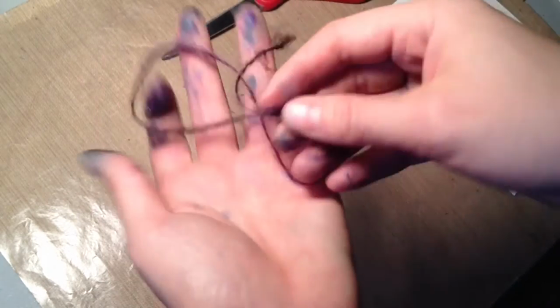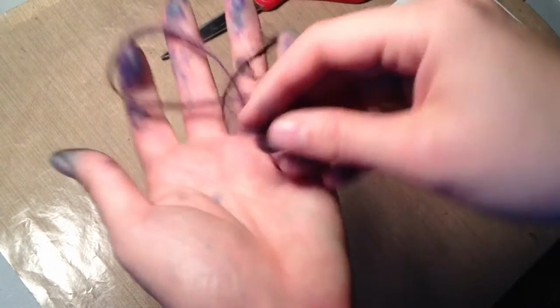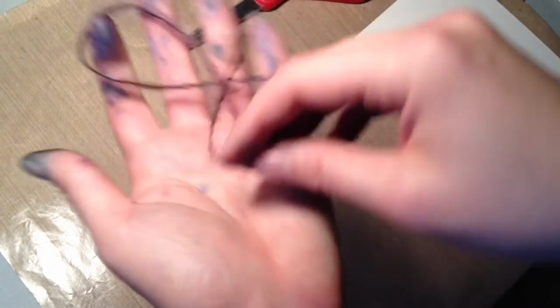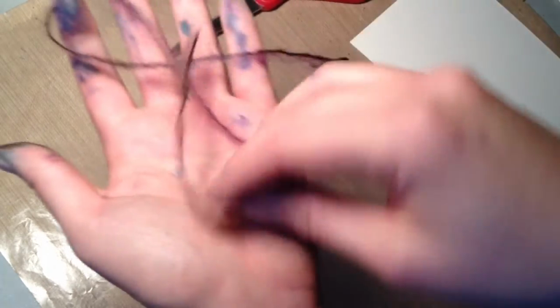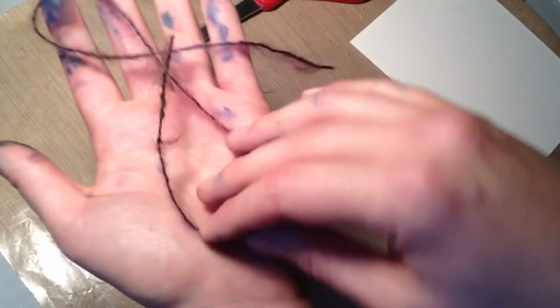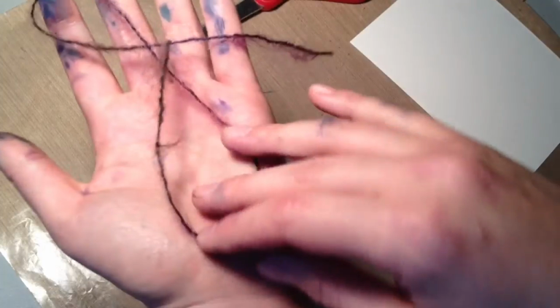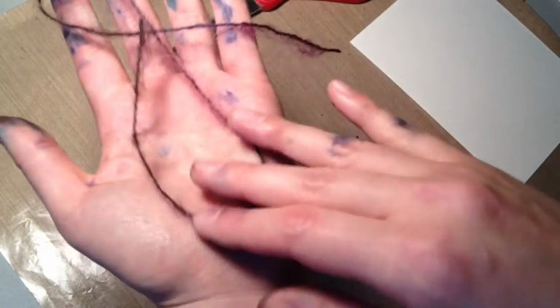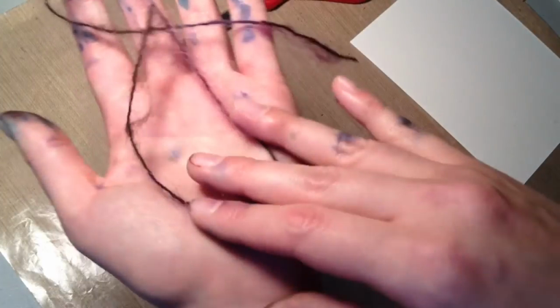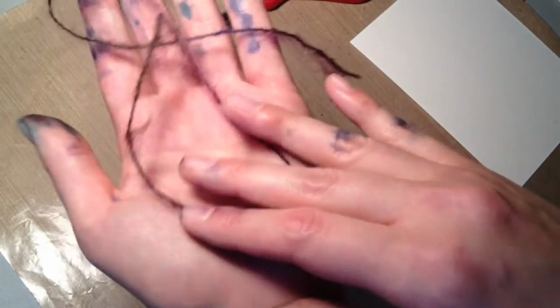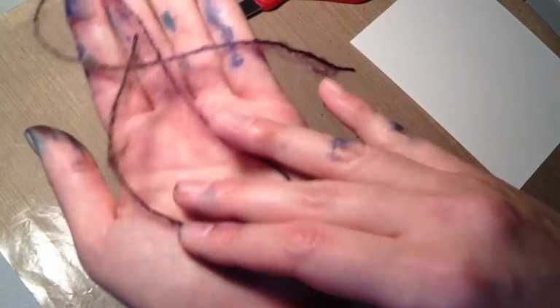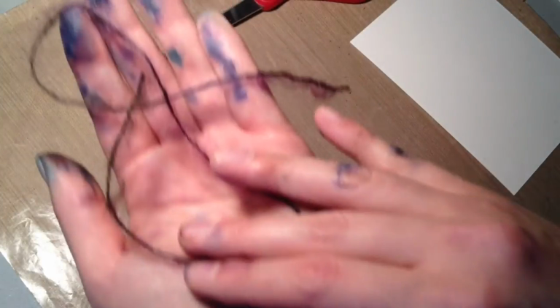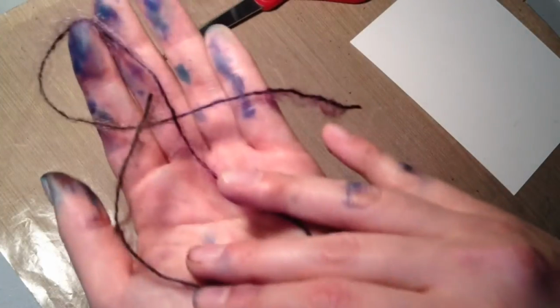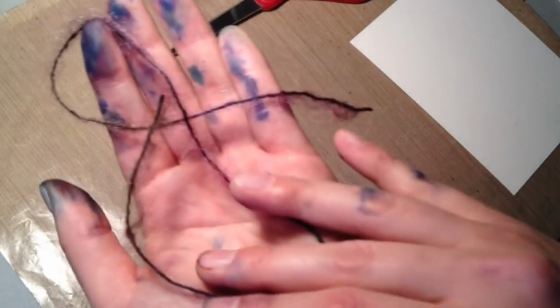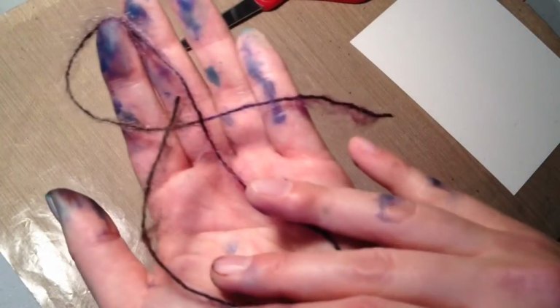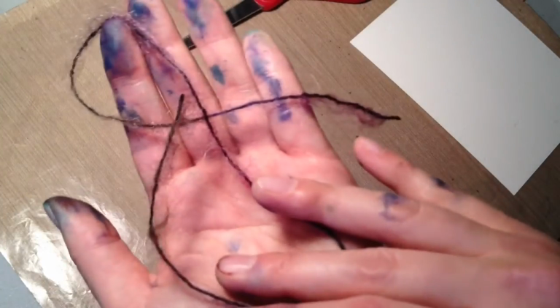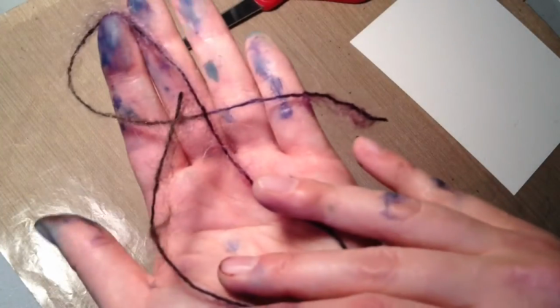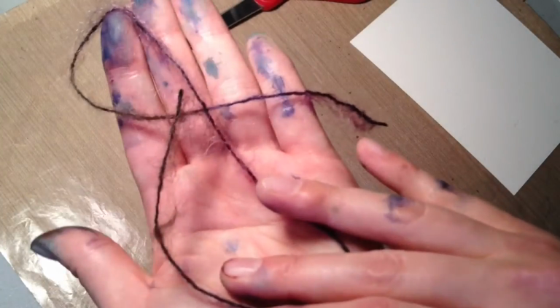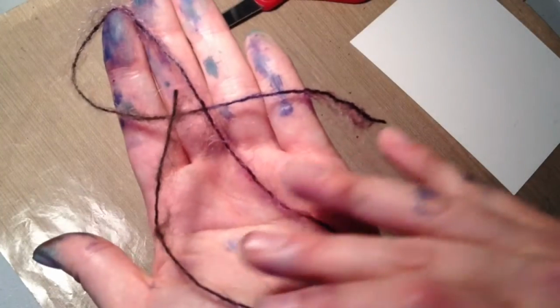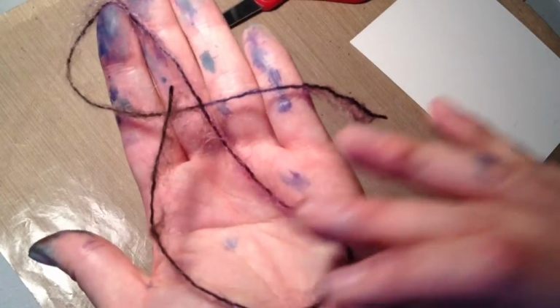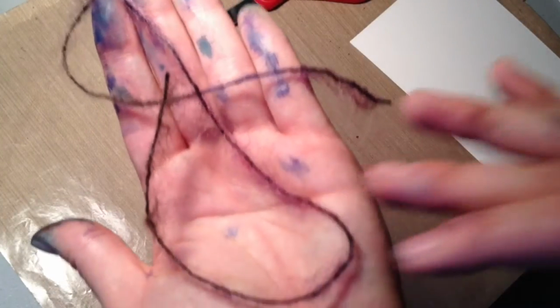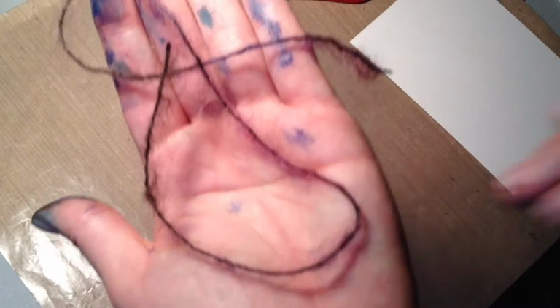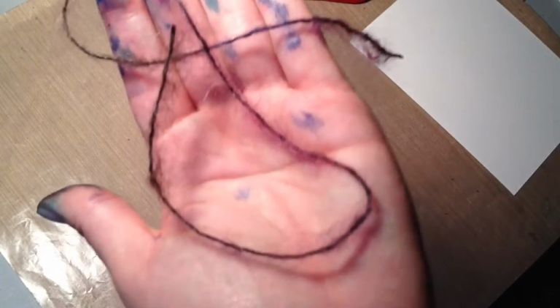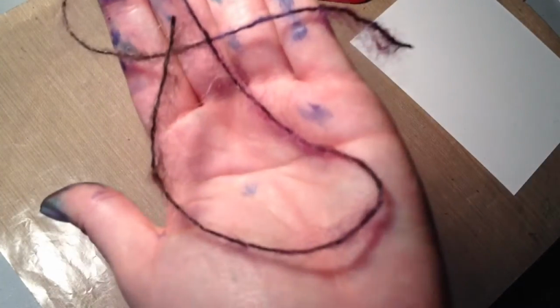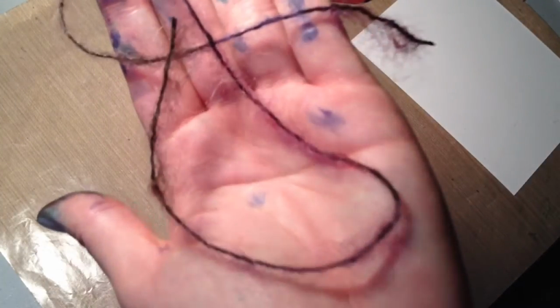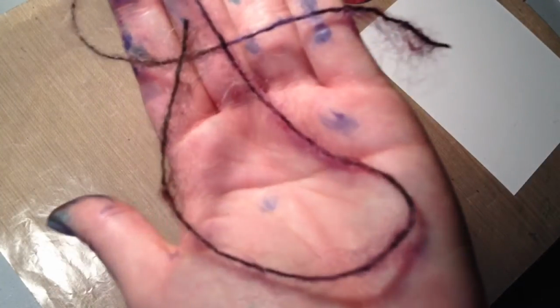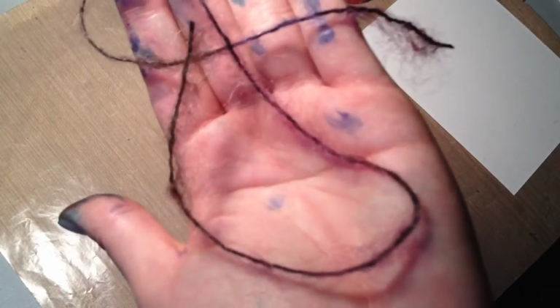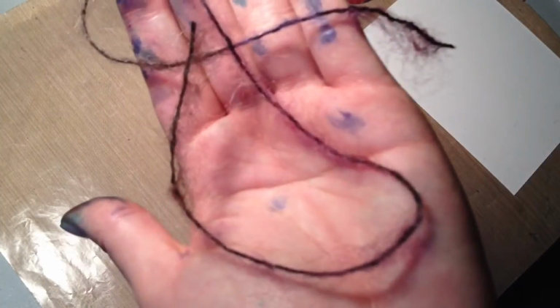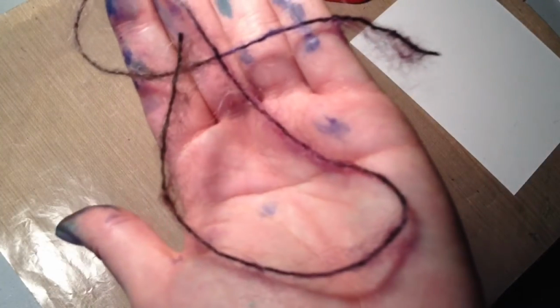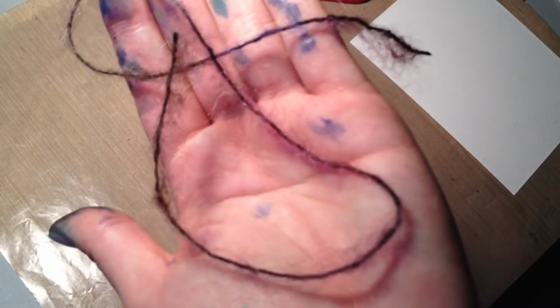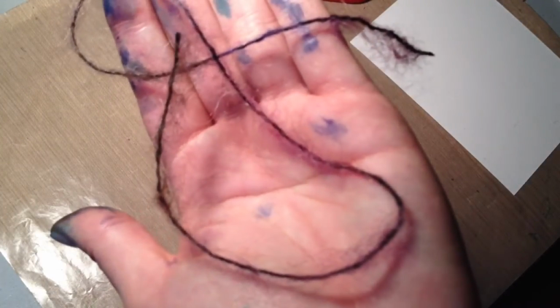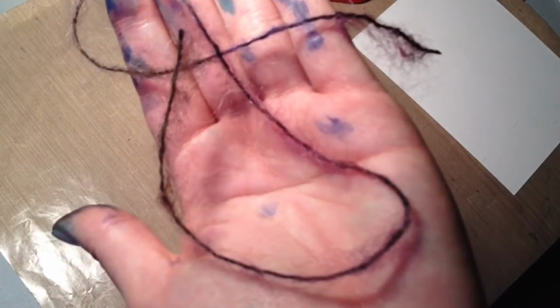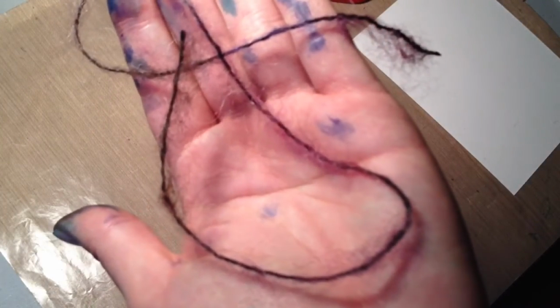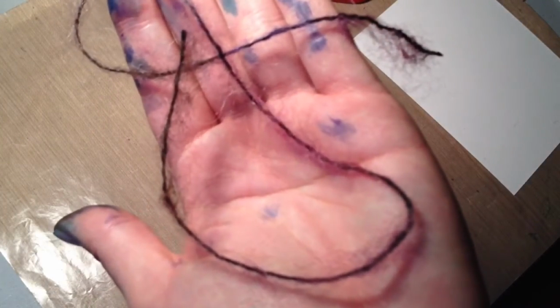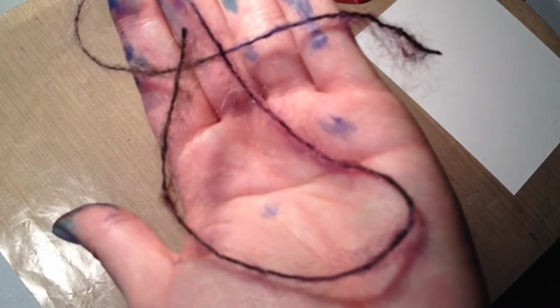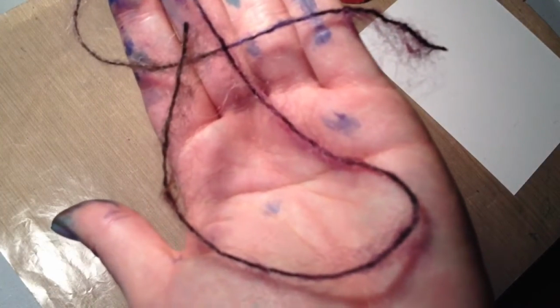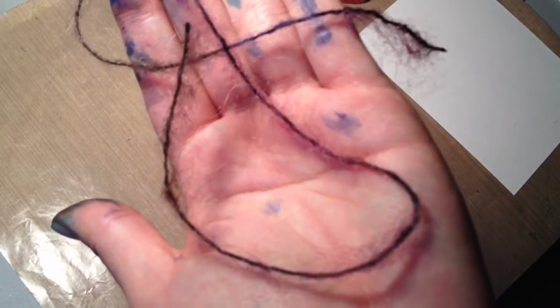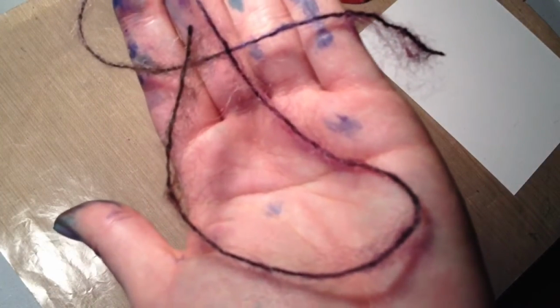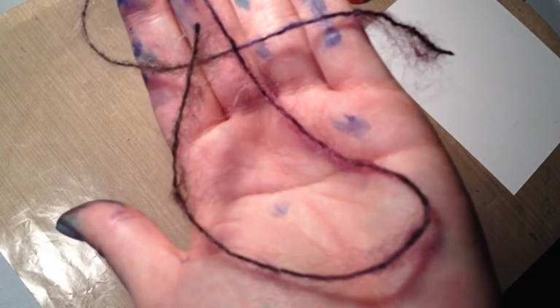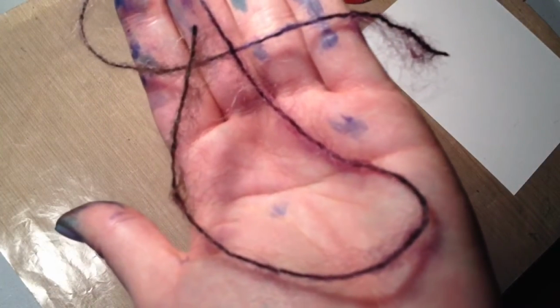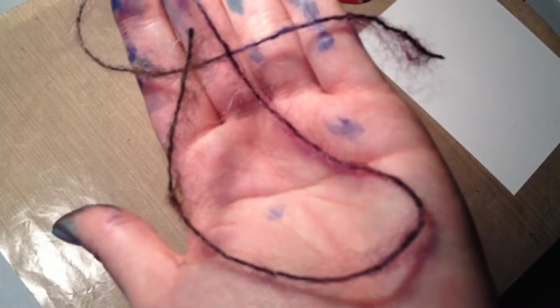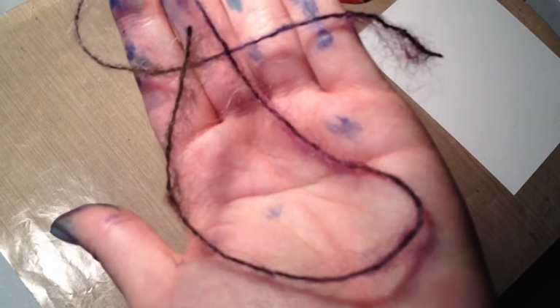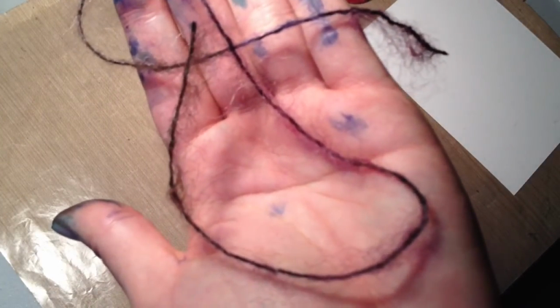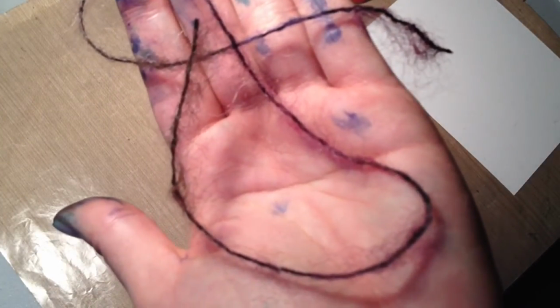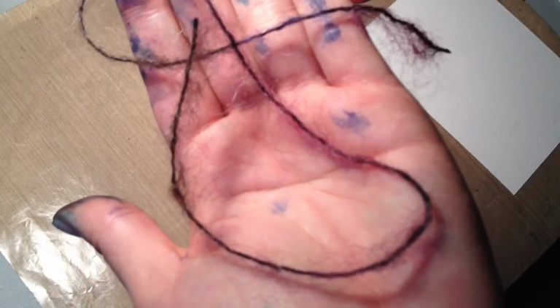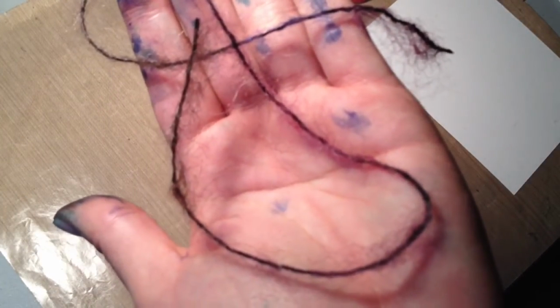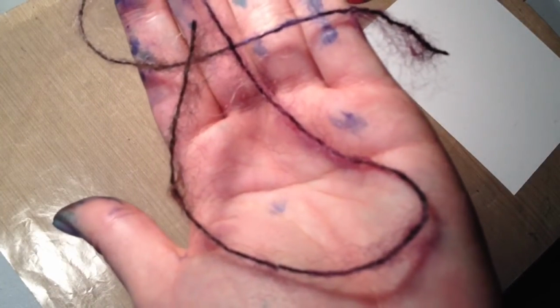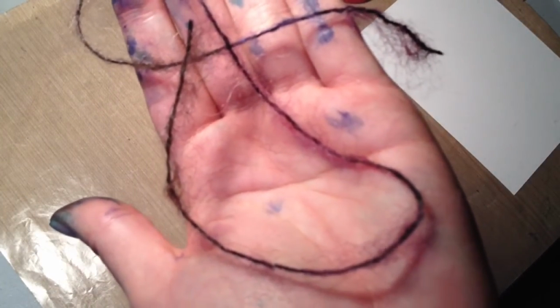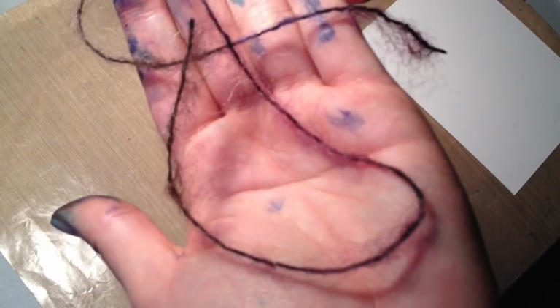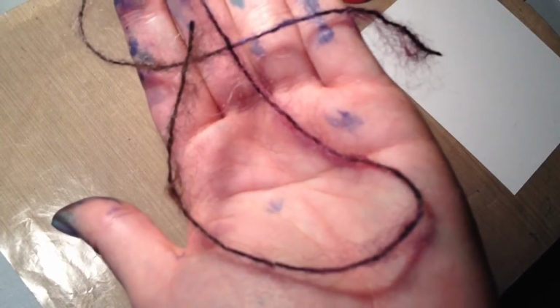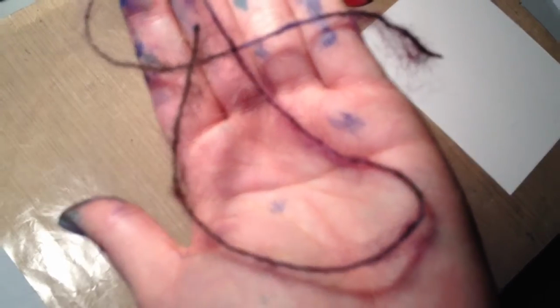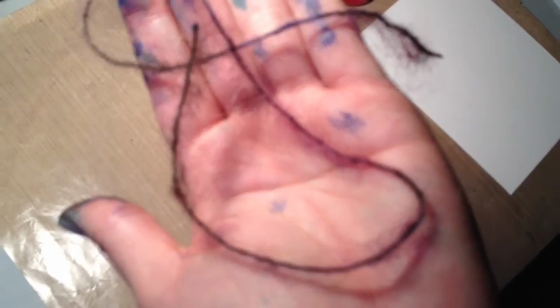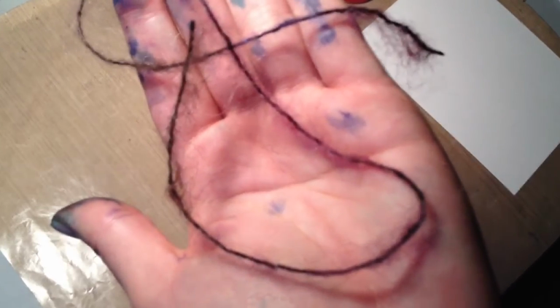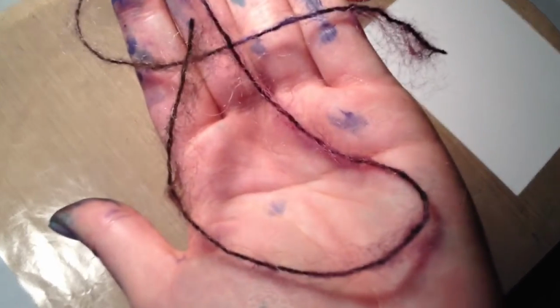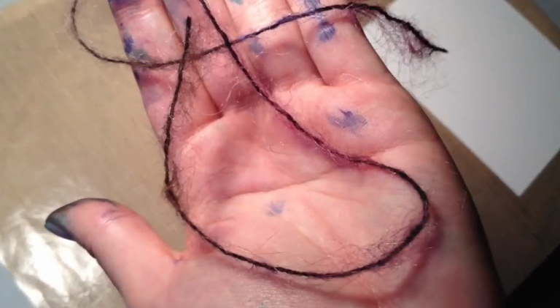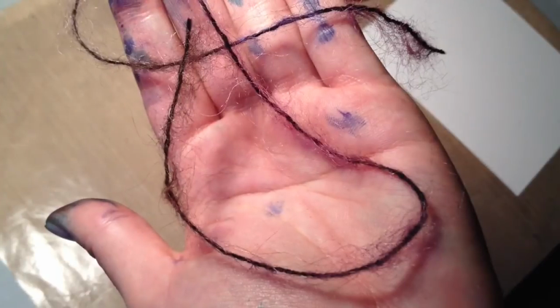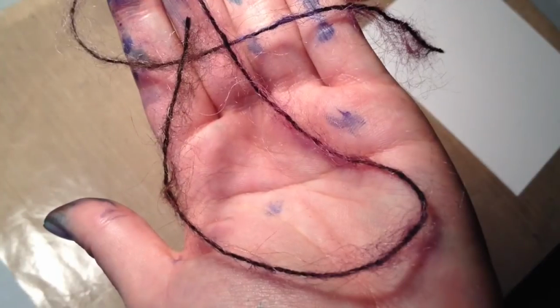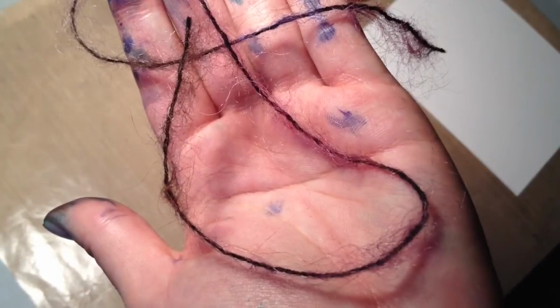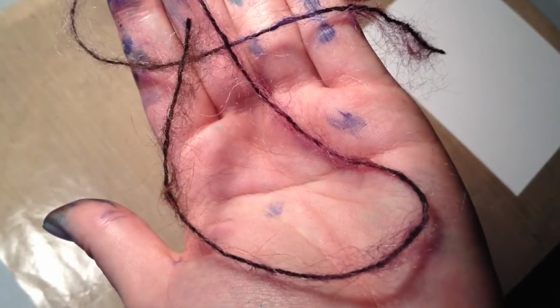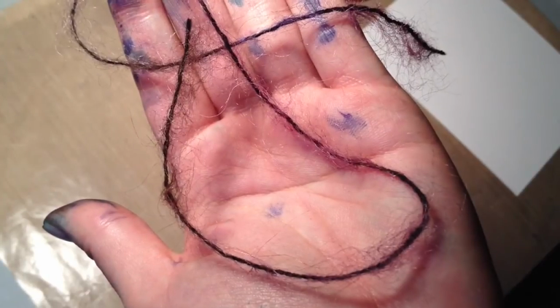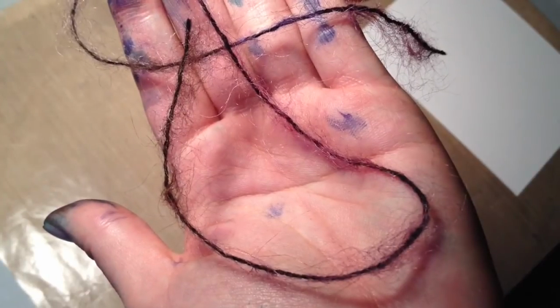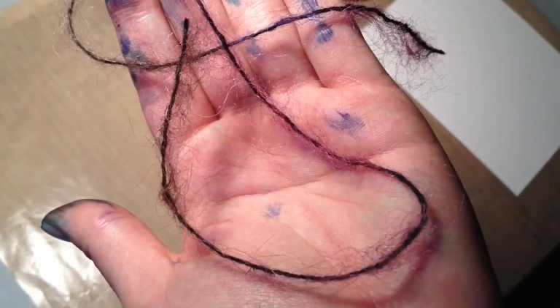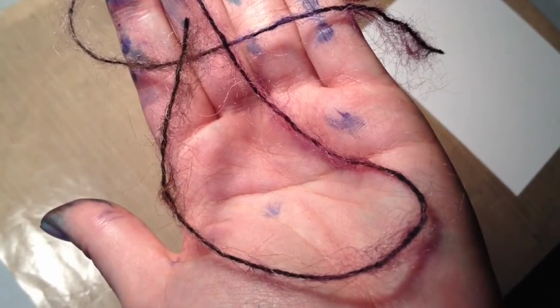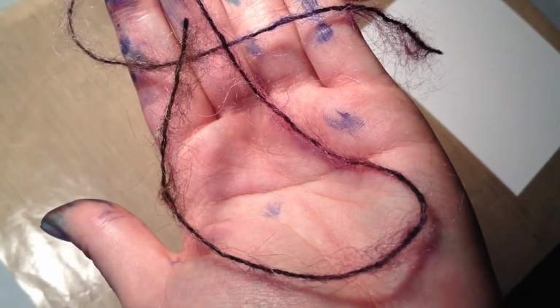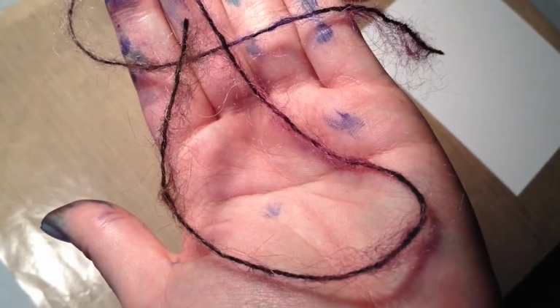Here's a close-up. I'm showing you all of the different fibers coming out of it, not my inky fingers.